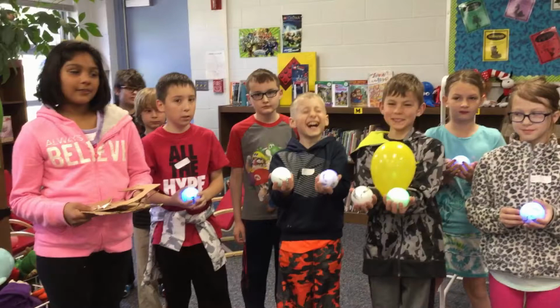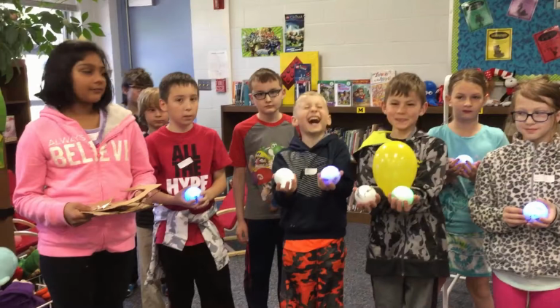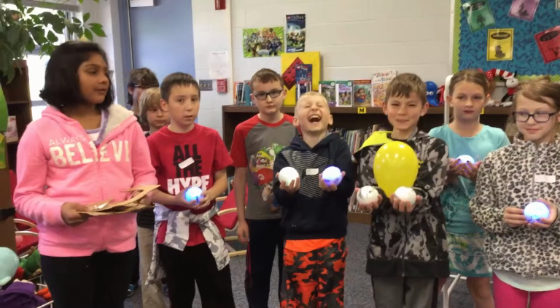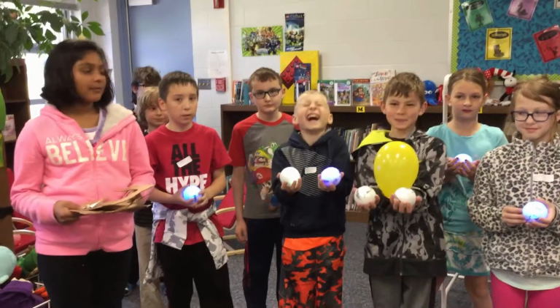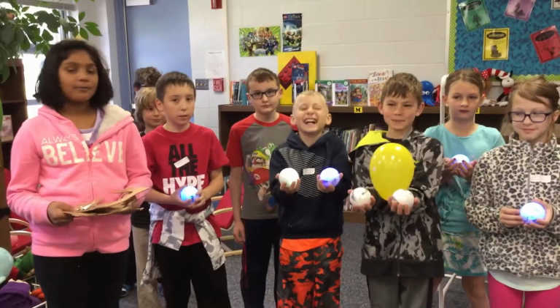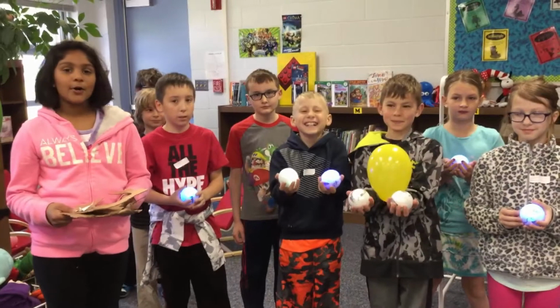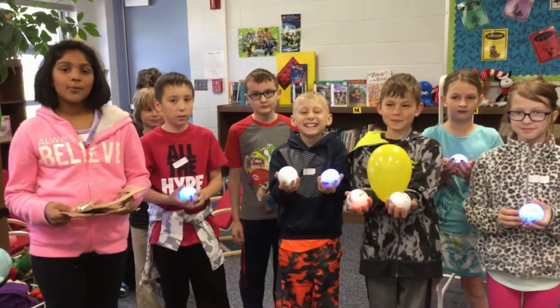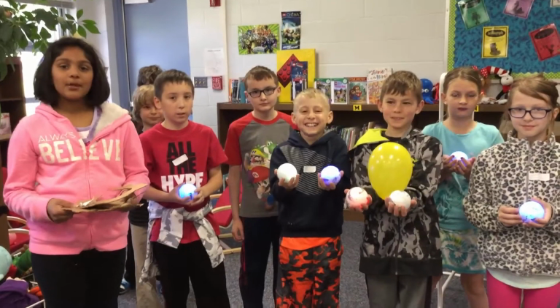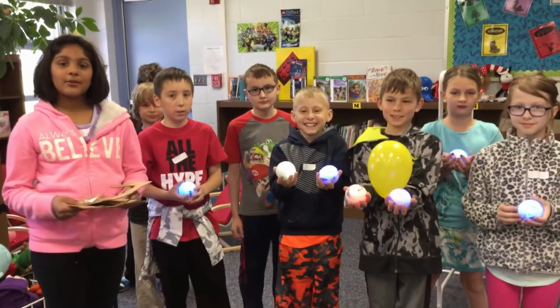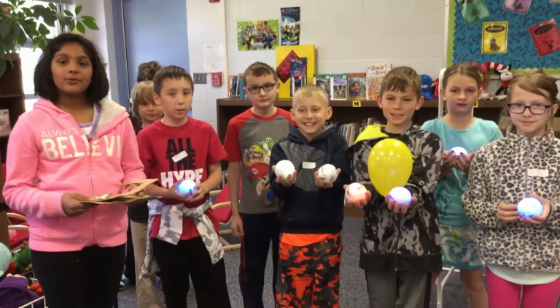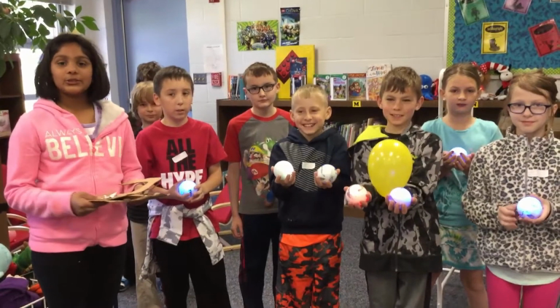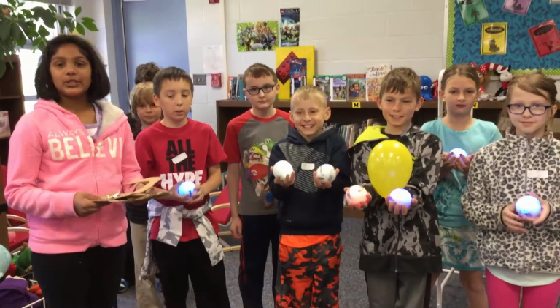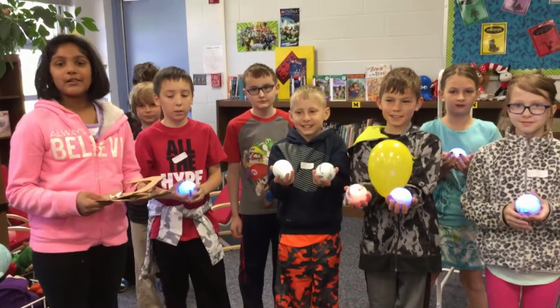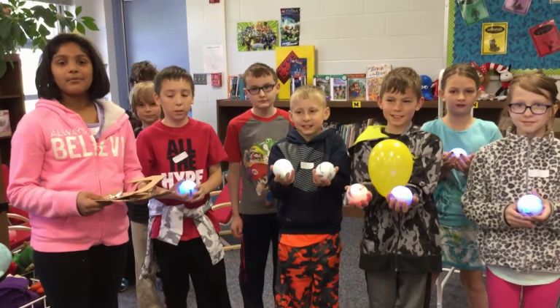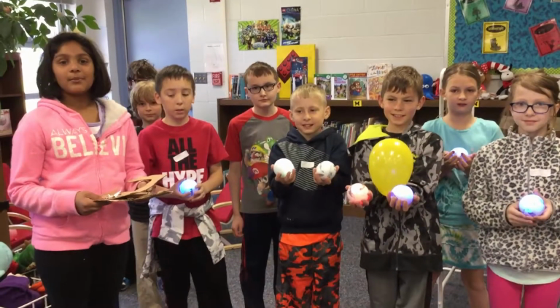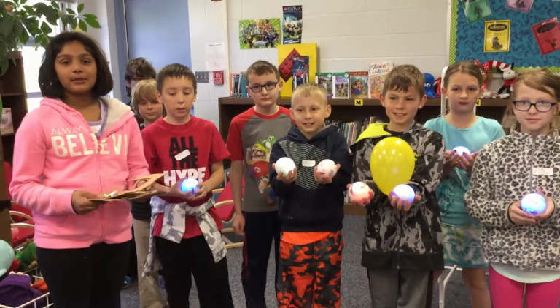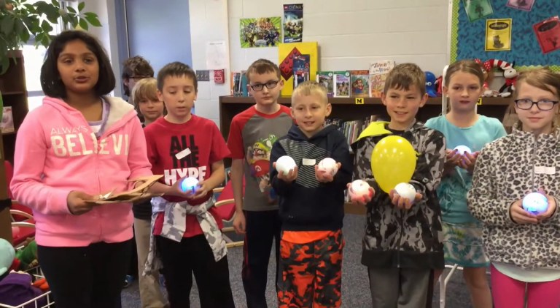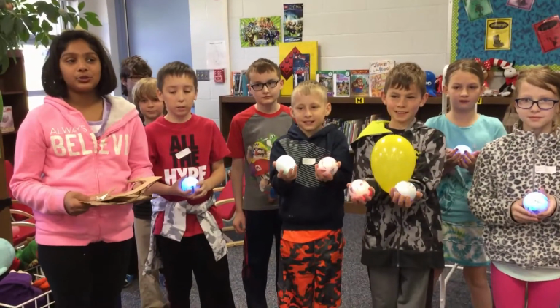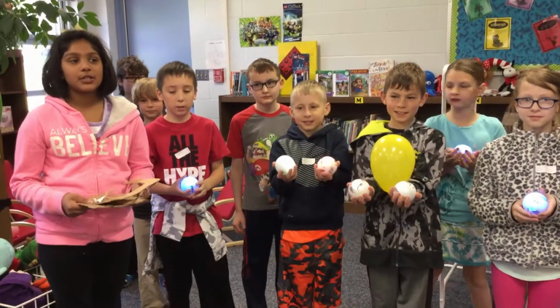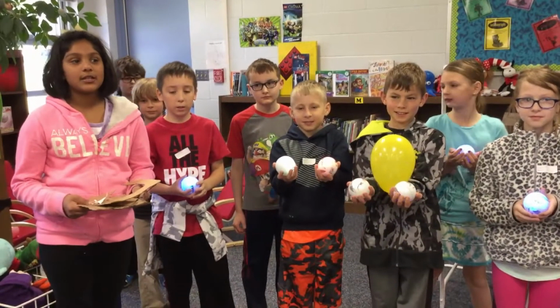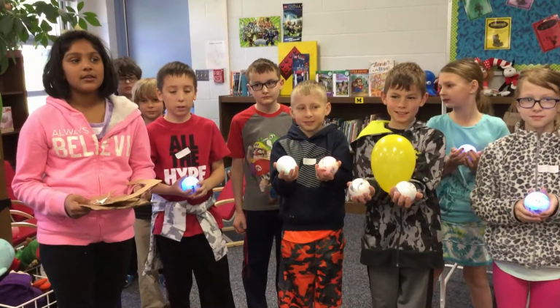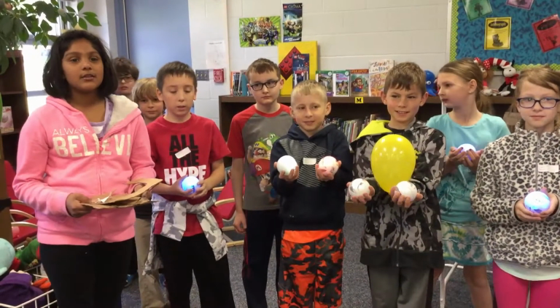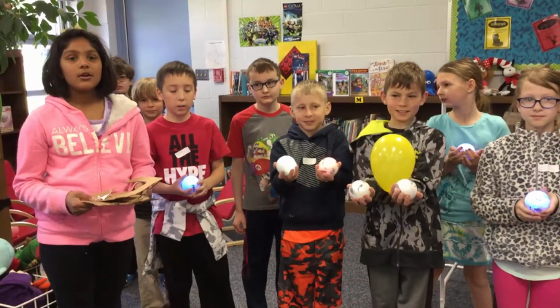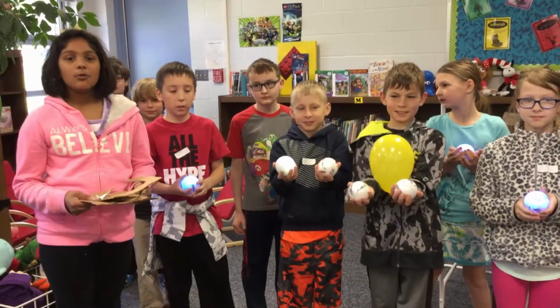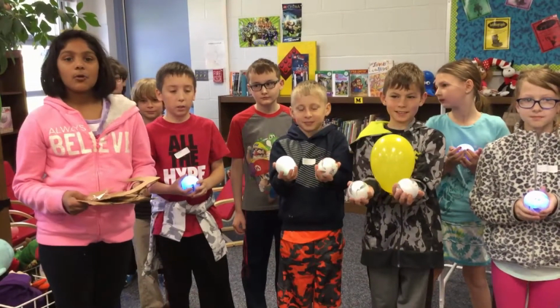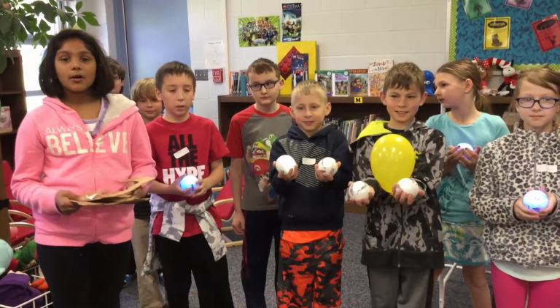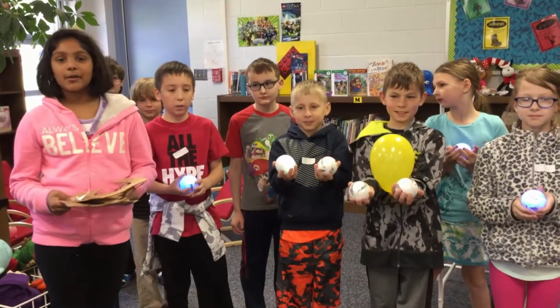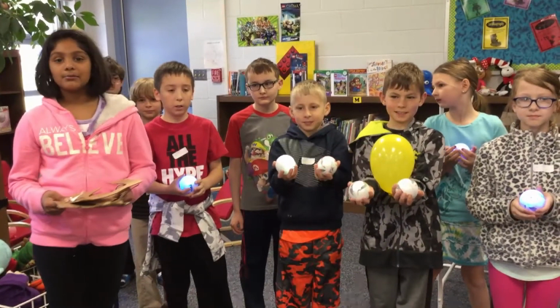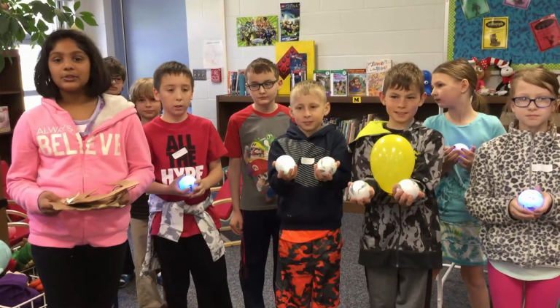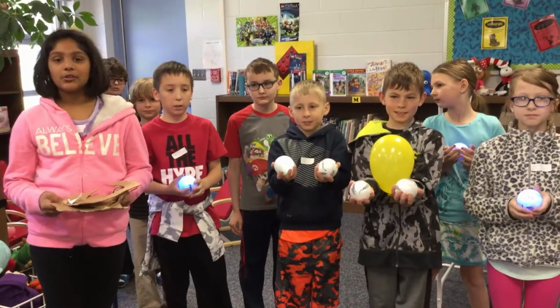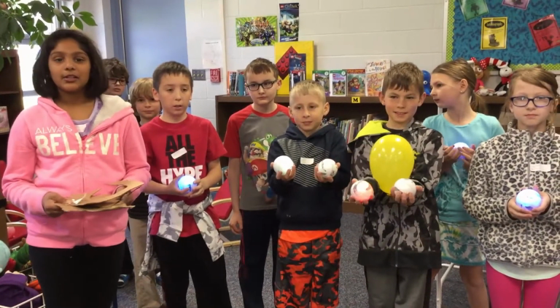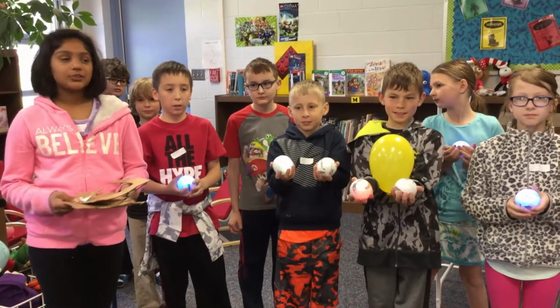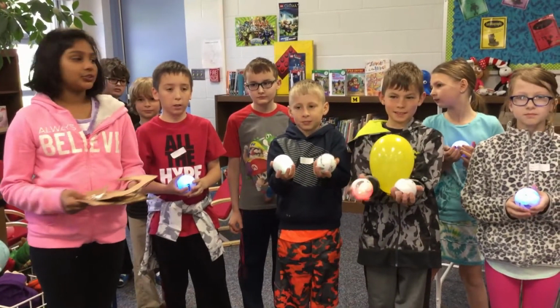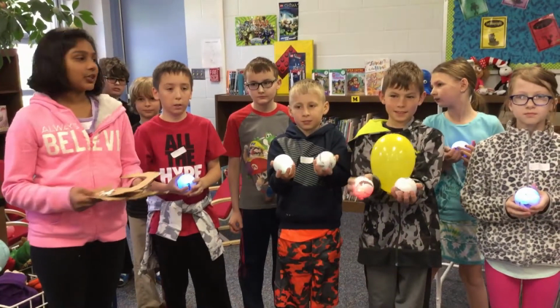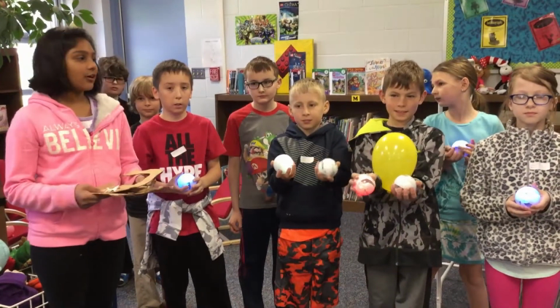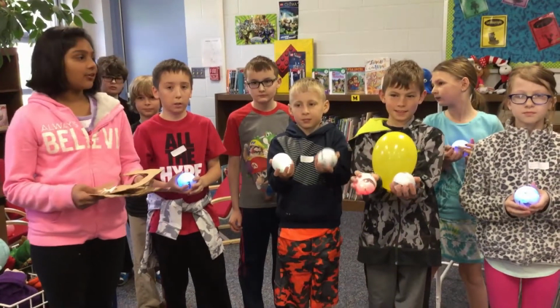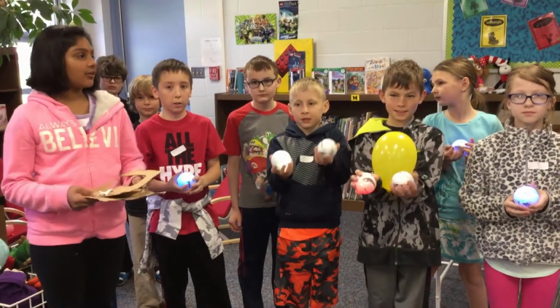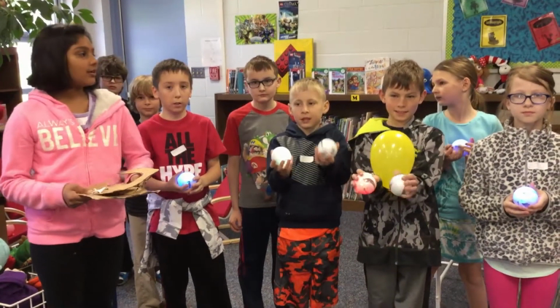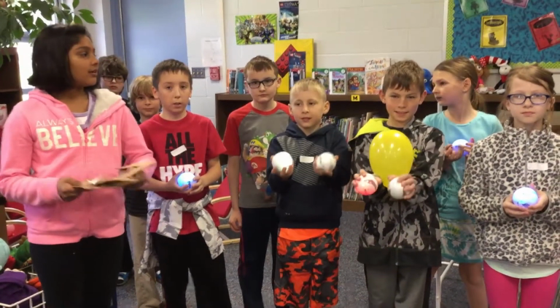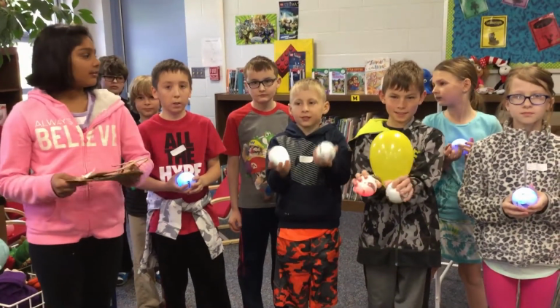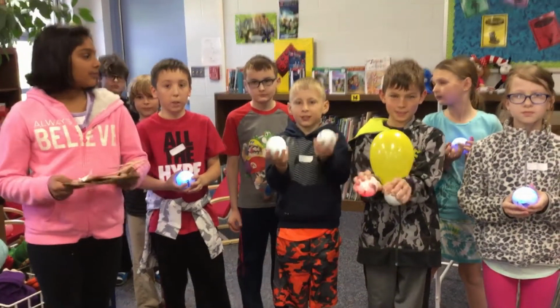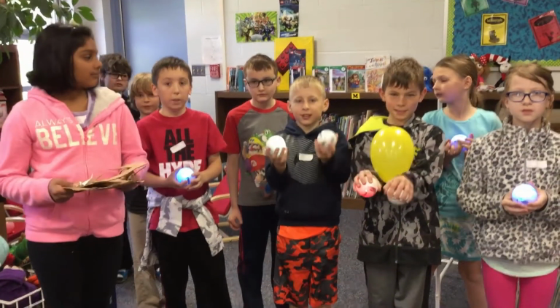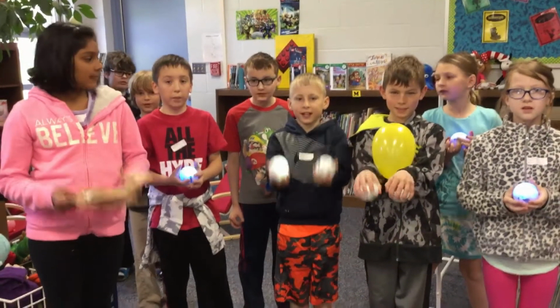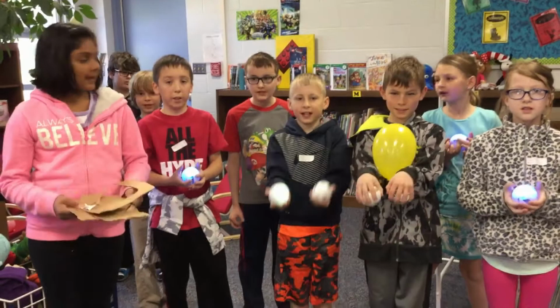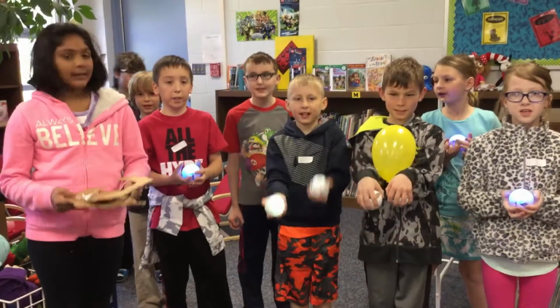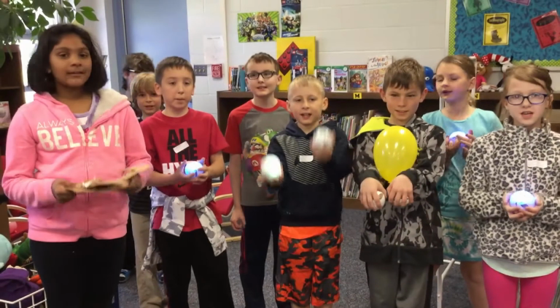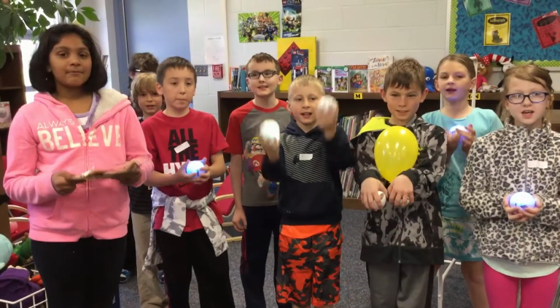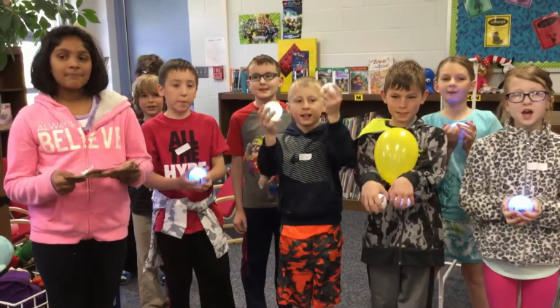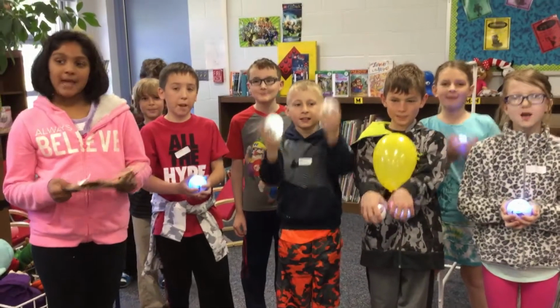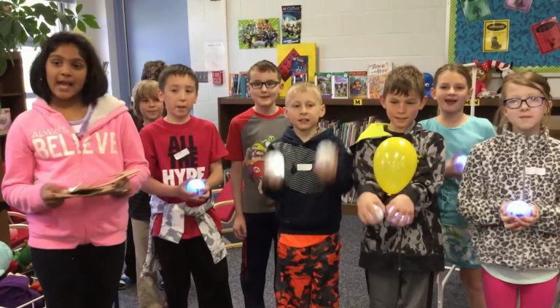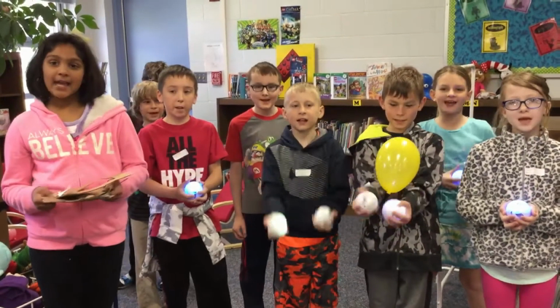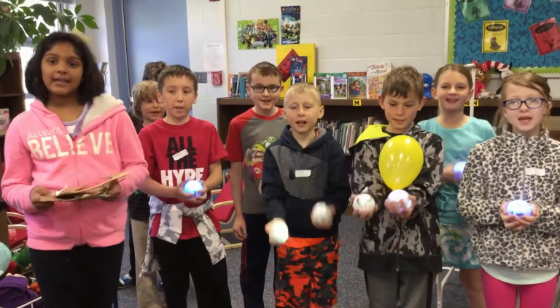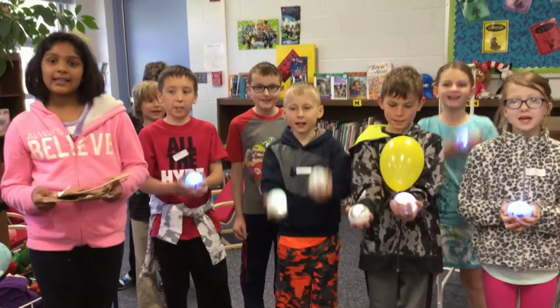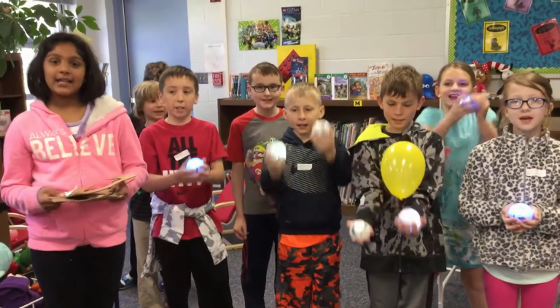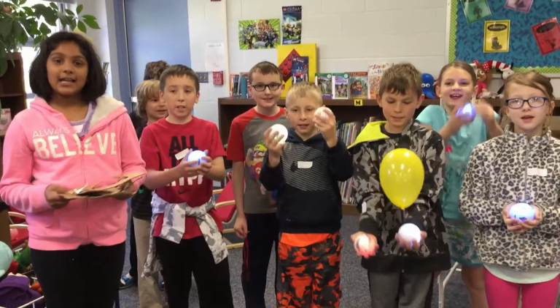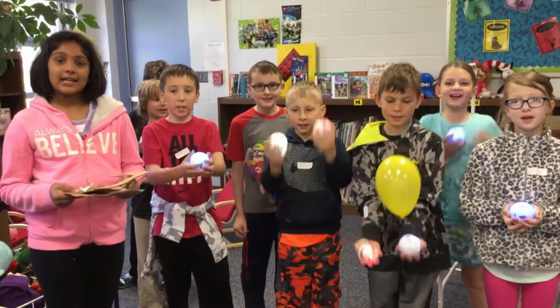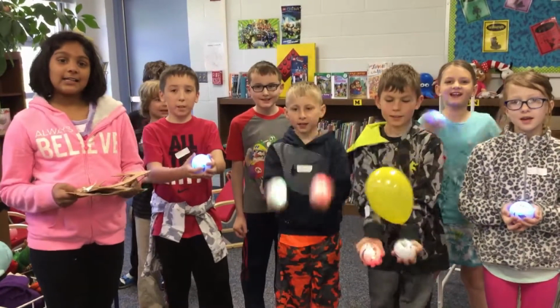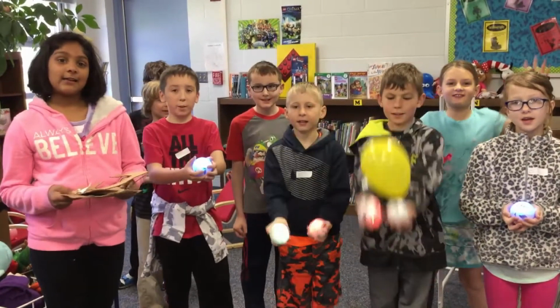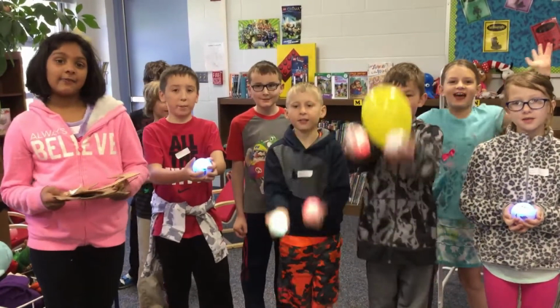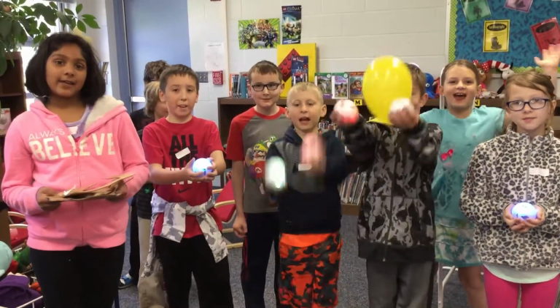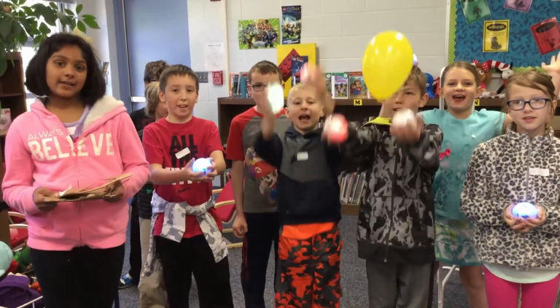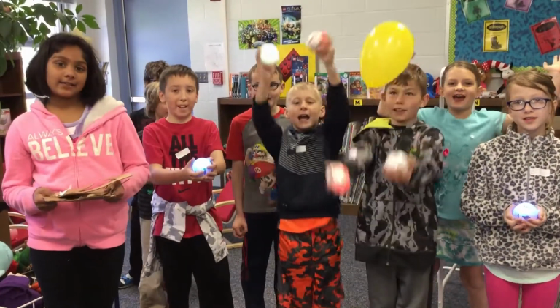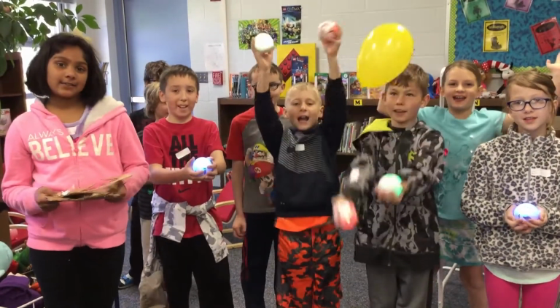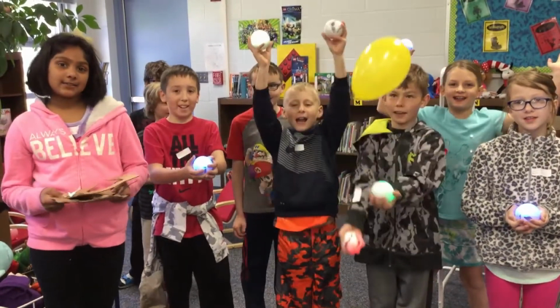I'm from Bowman Woods Elementary. Welcome to our show: Think, Make, Innovate!